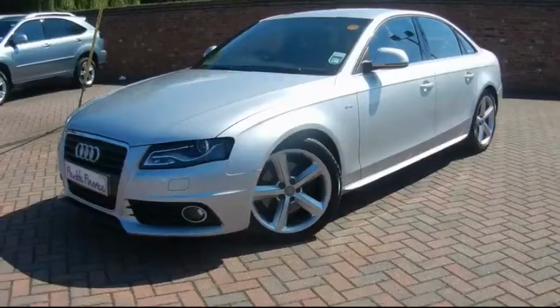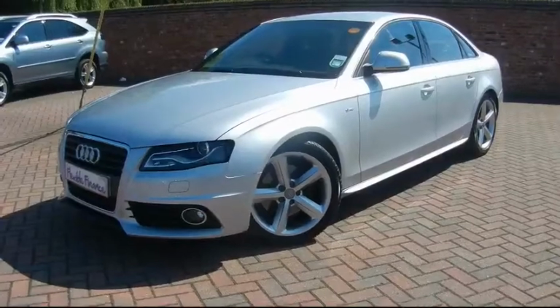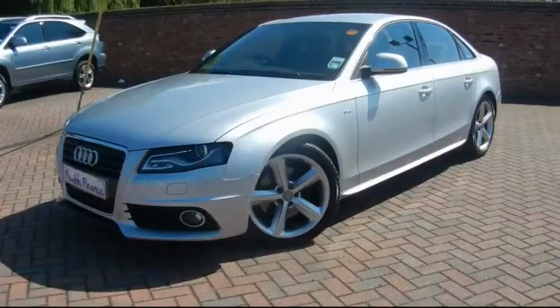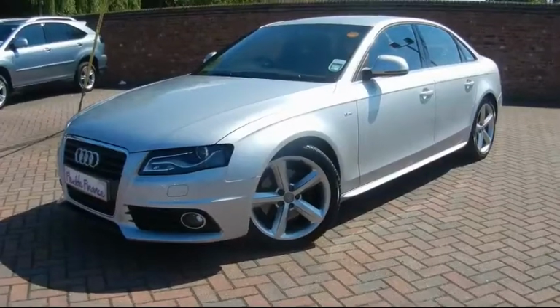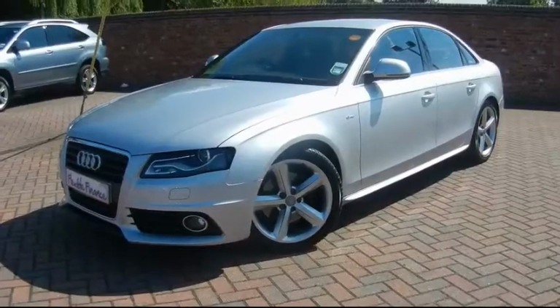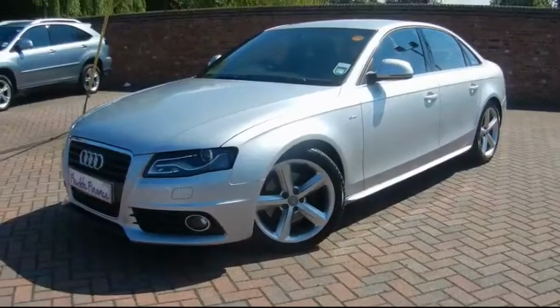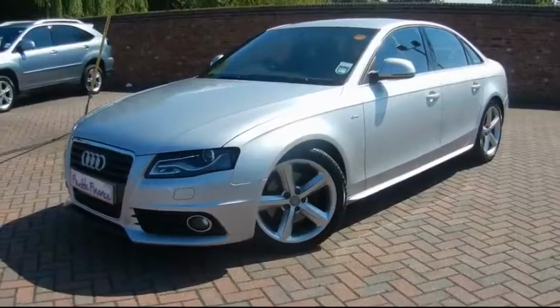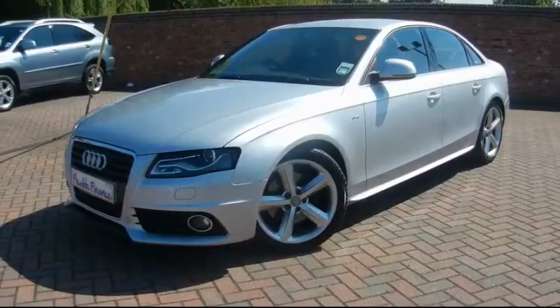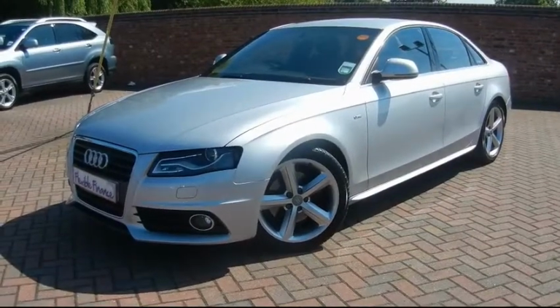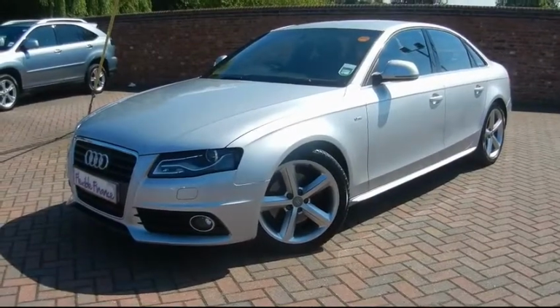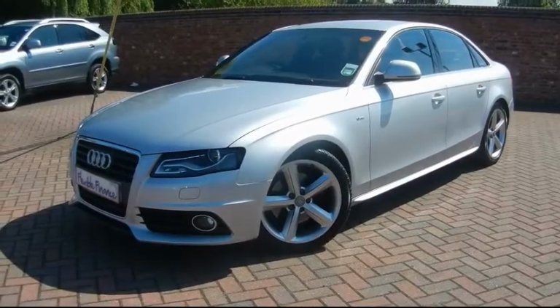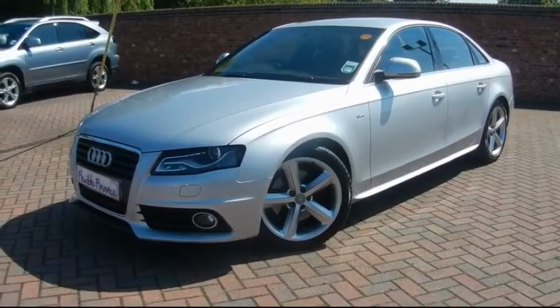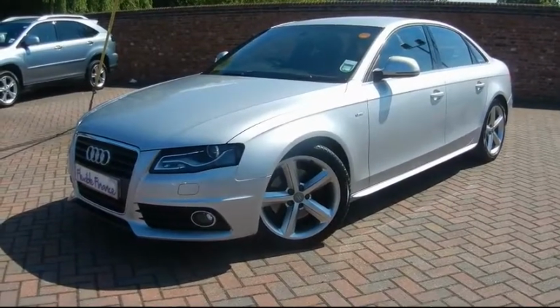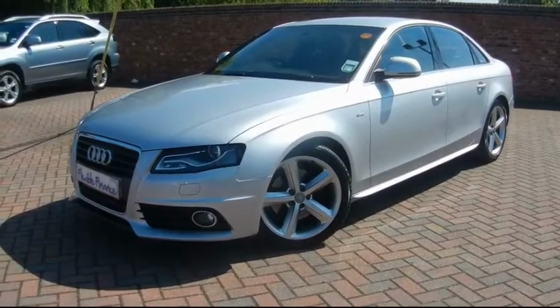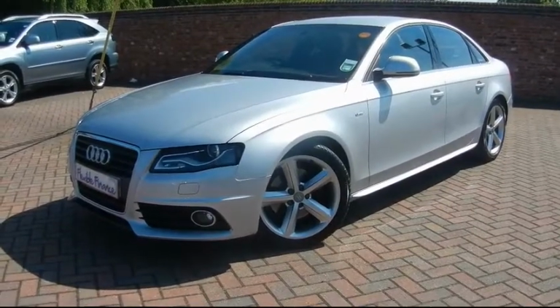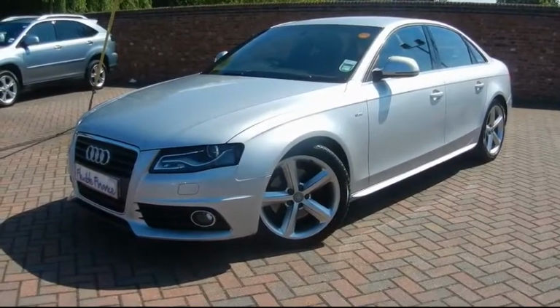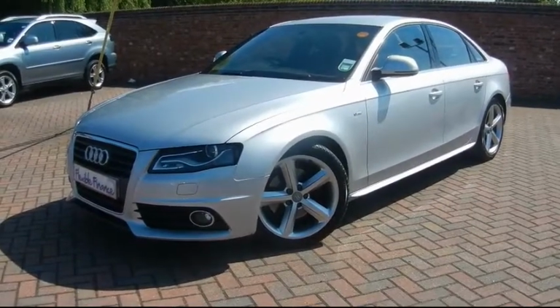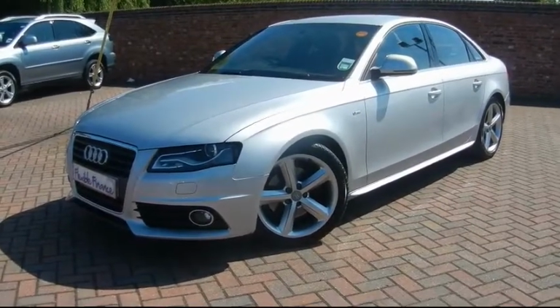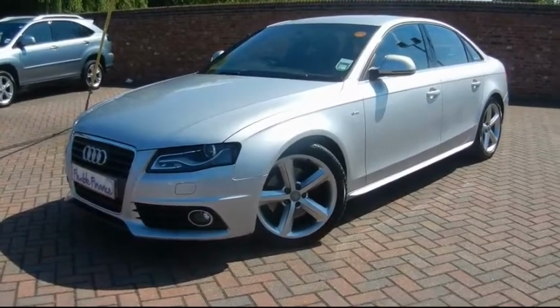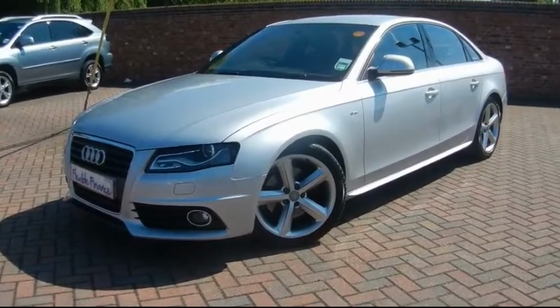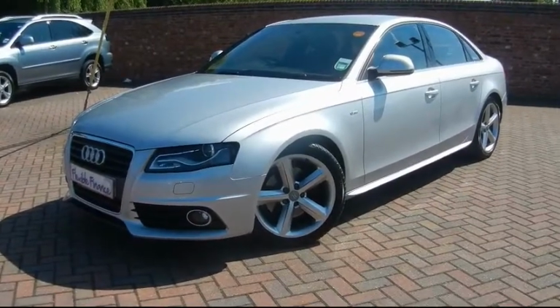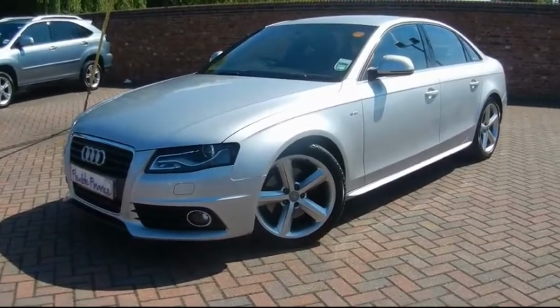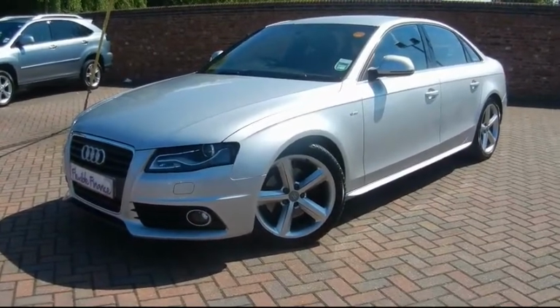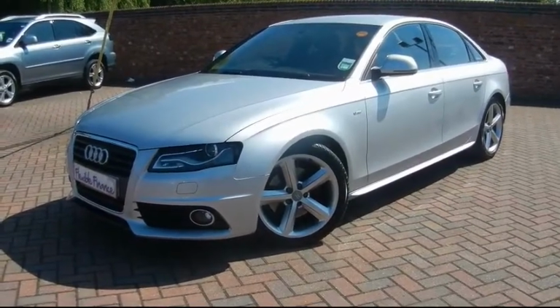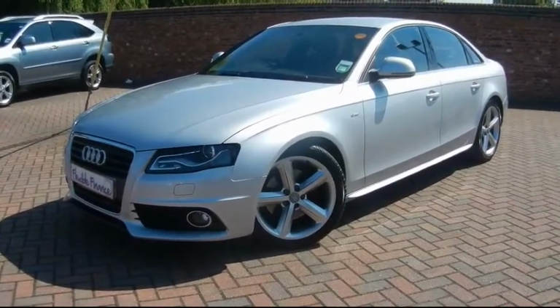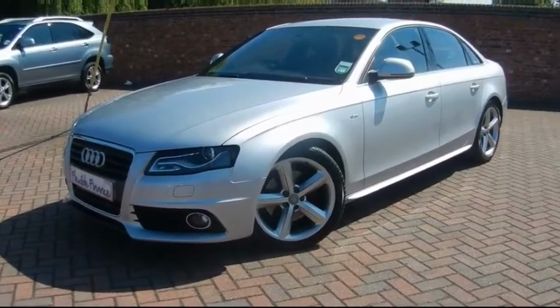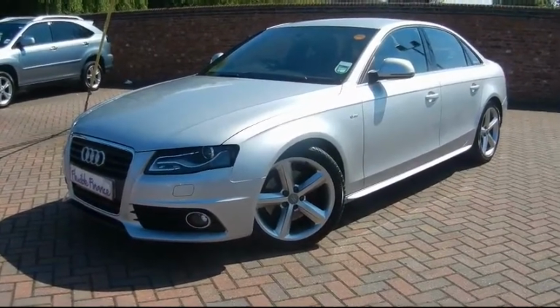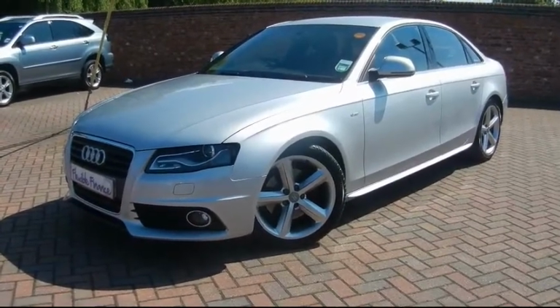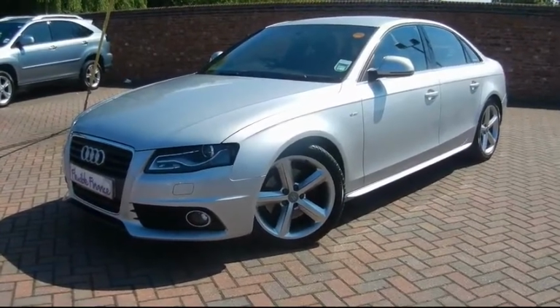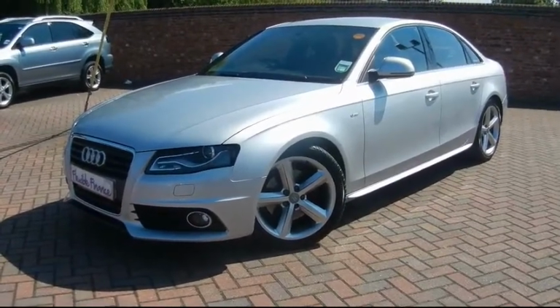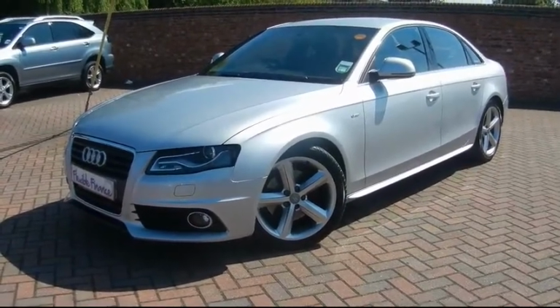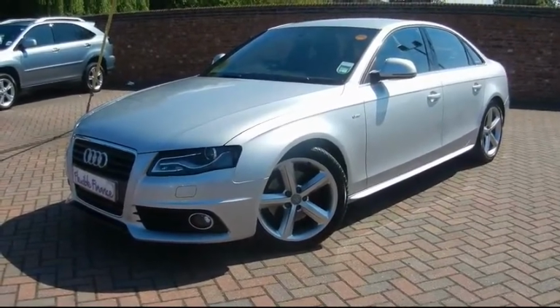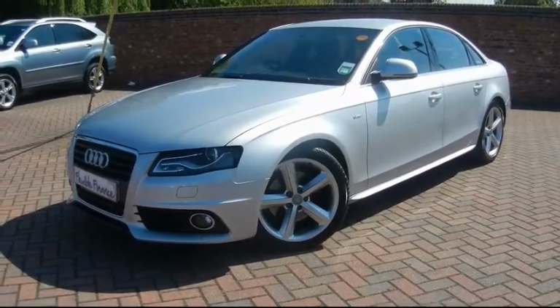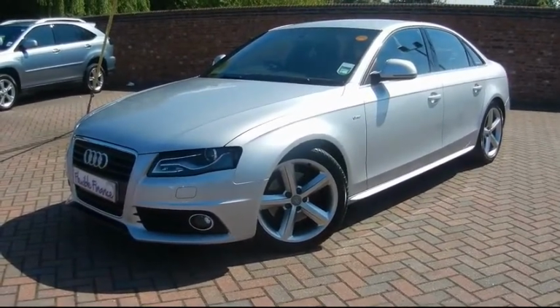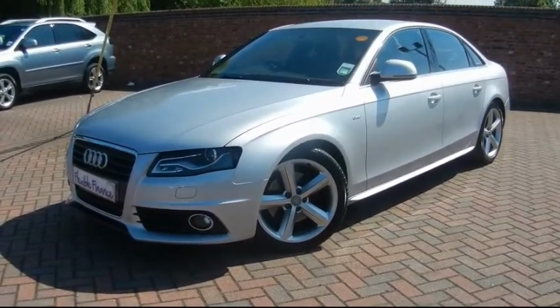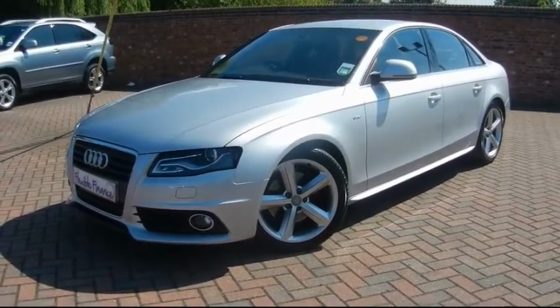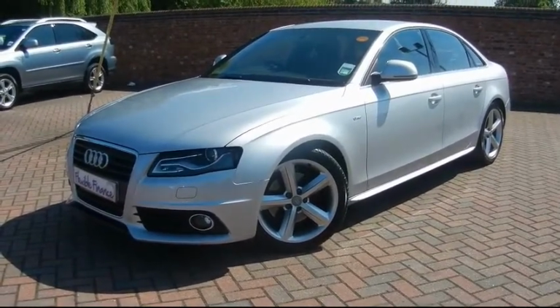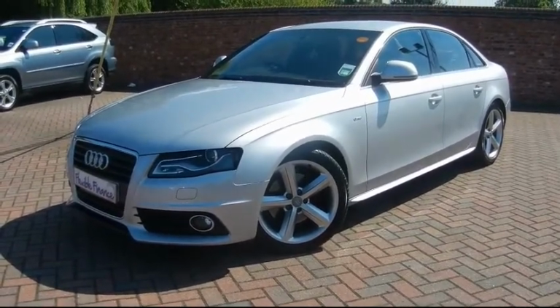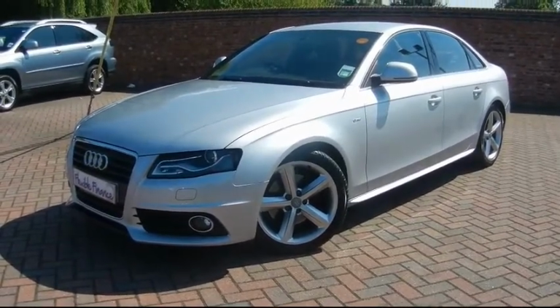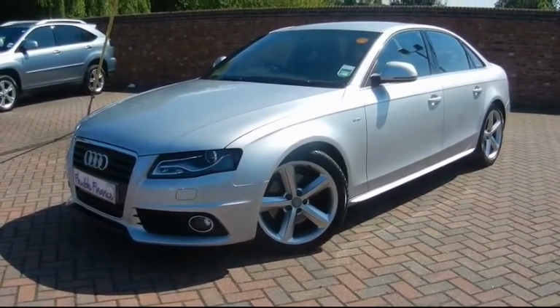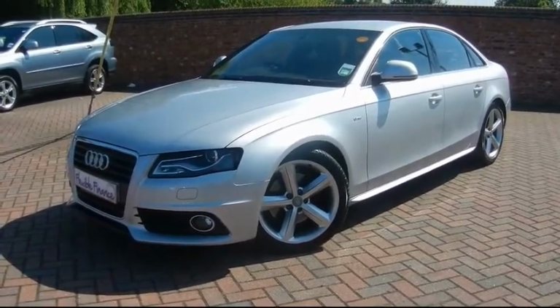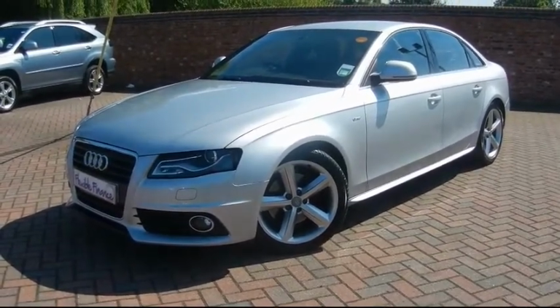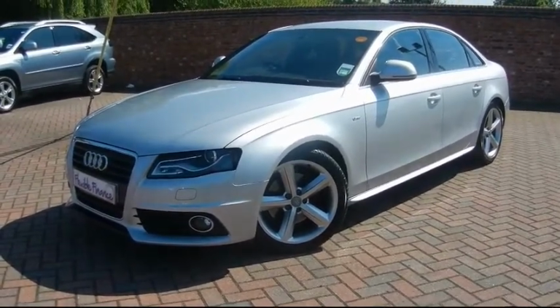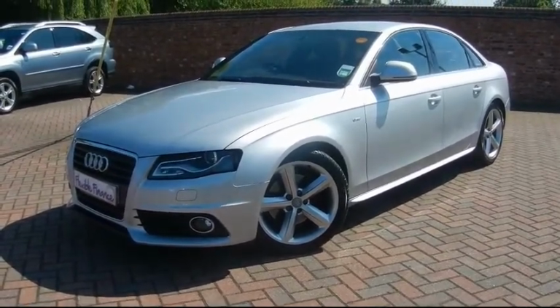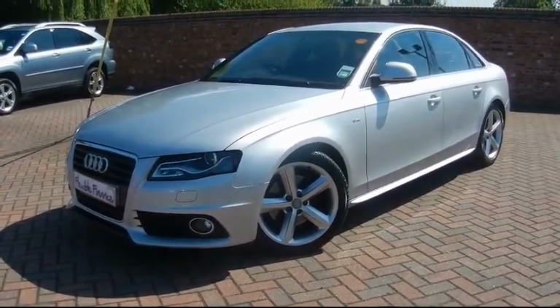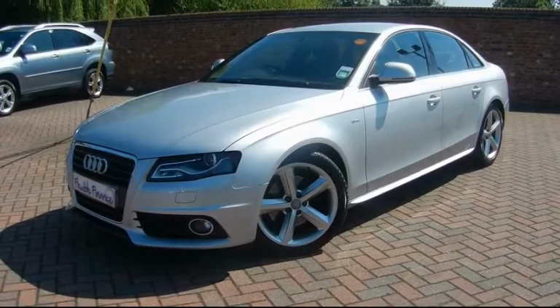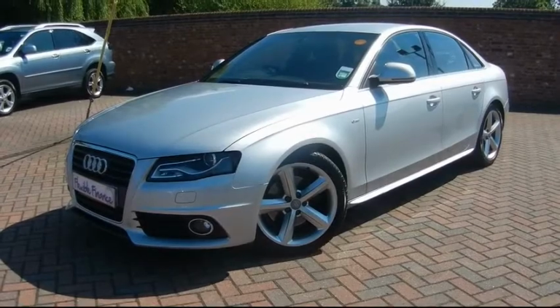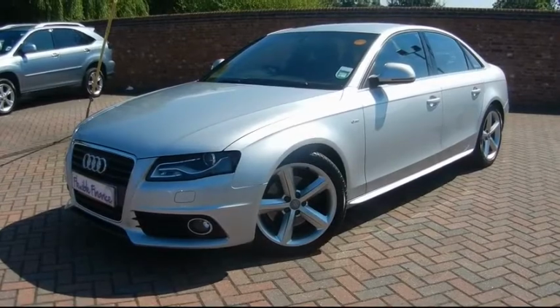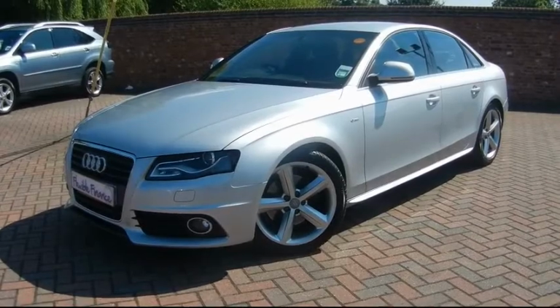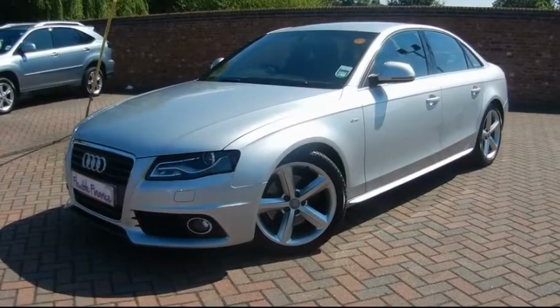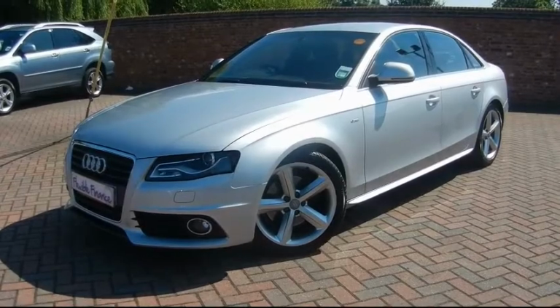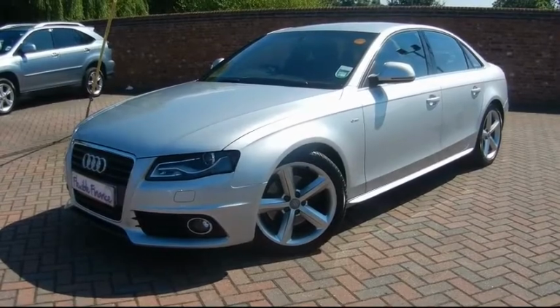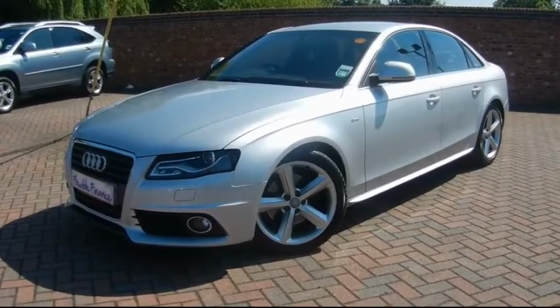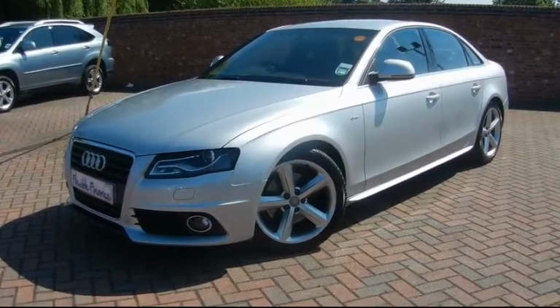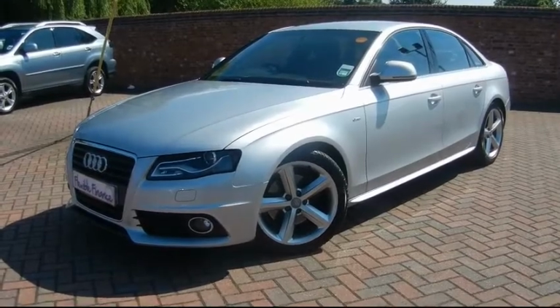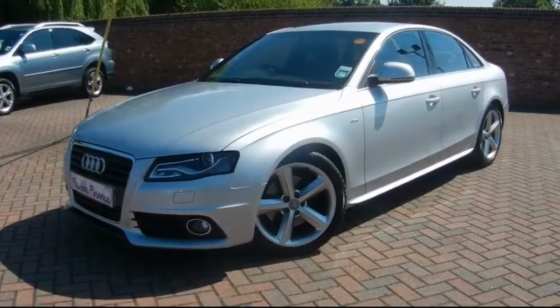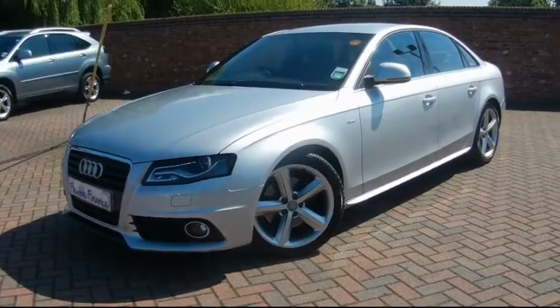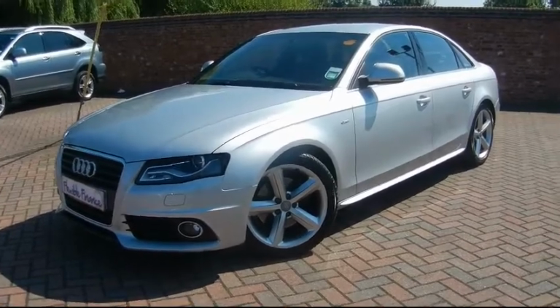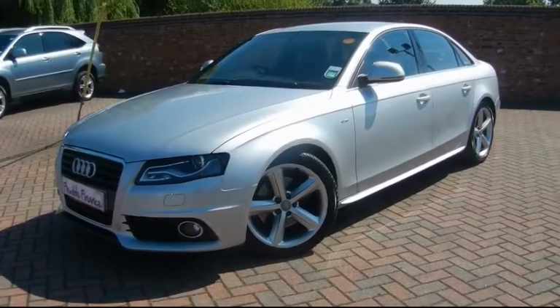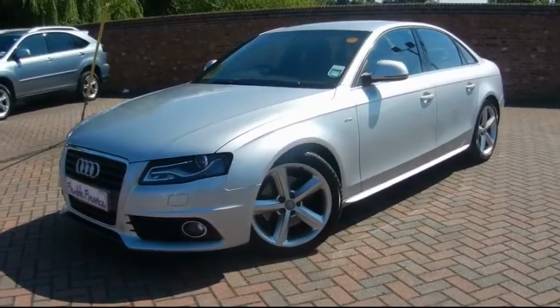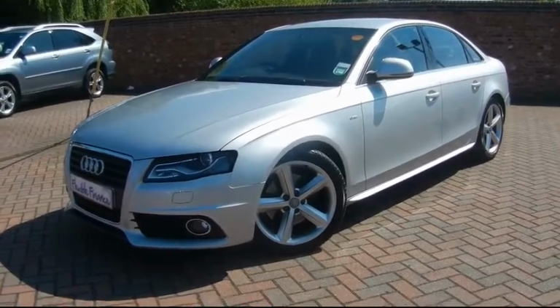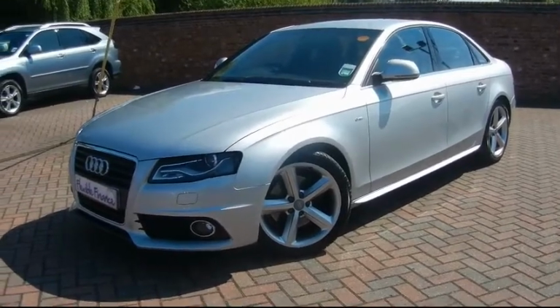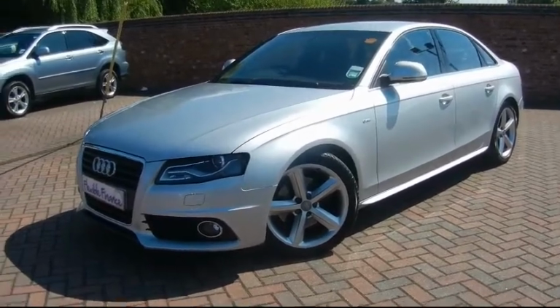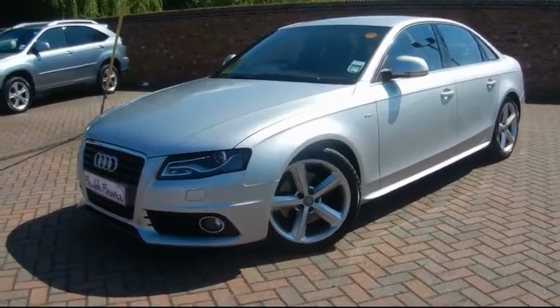Welcome to Imperial Cars. Today we have an 08 plate, 2 litre TDI, Audi A4 S line to show you.